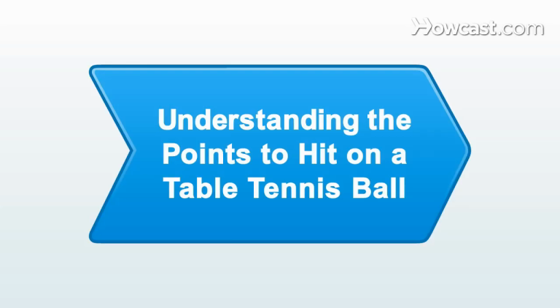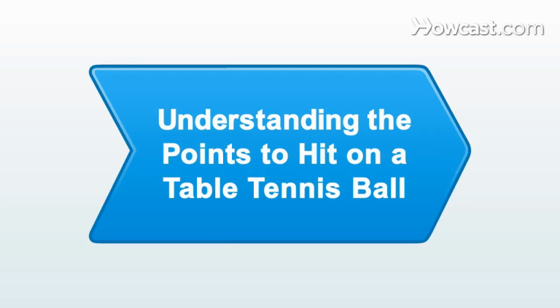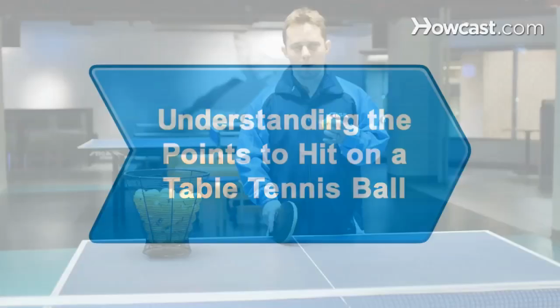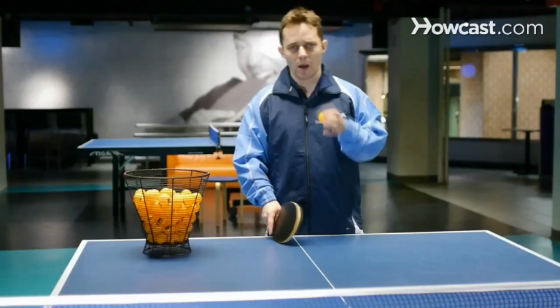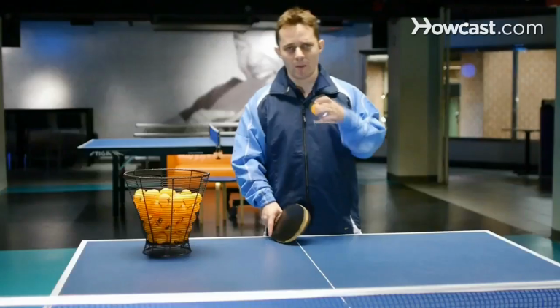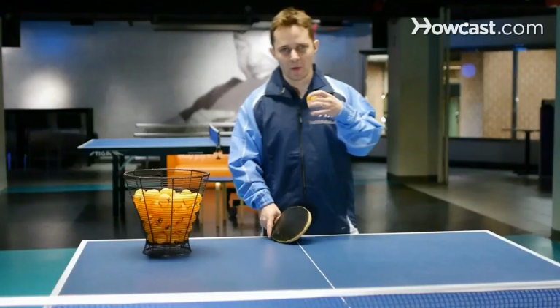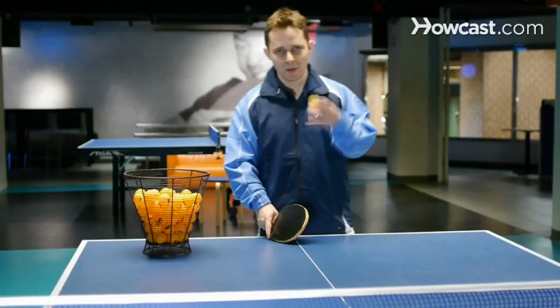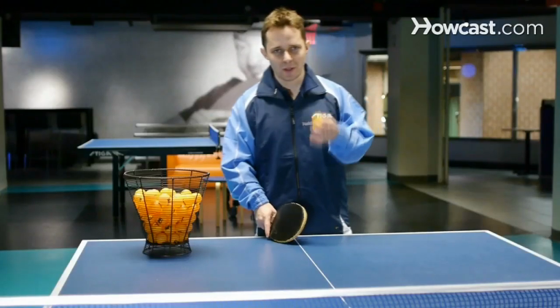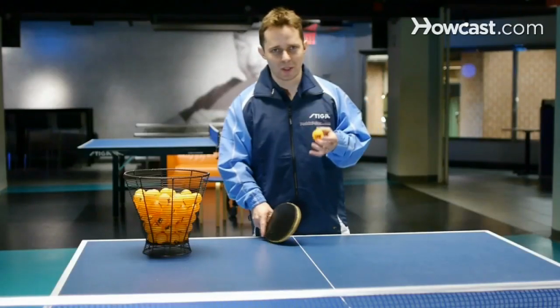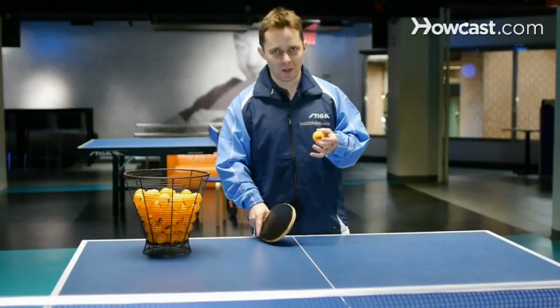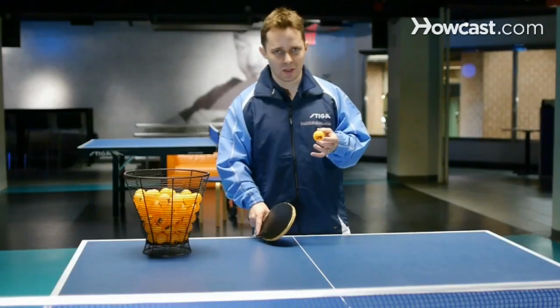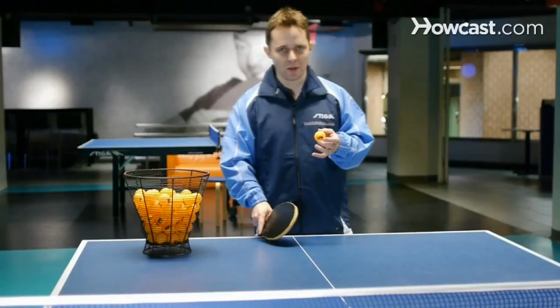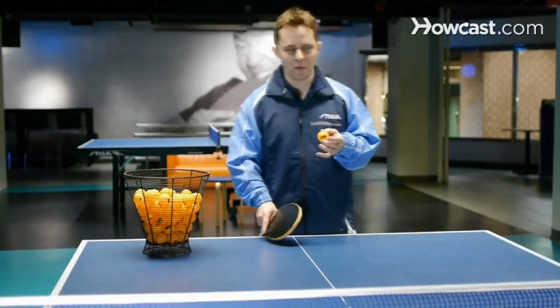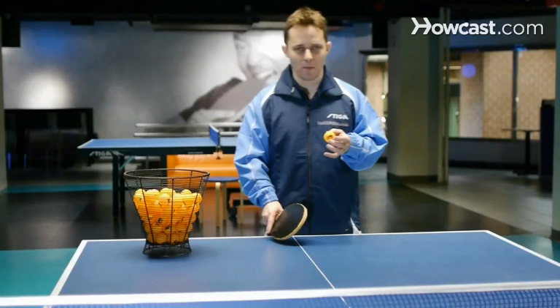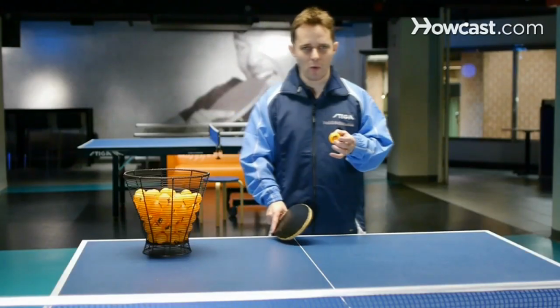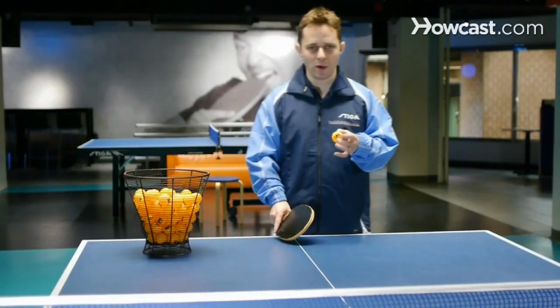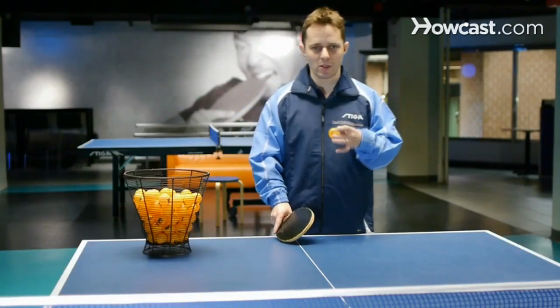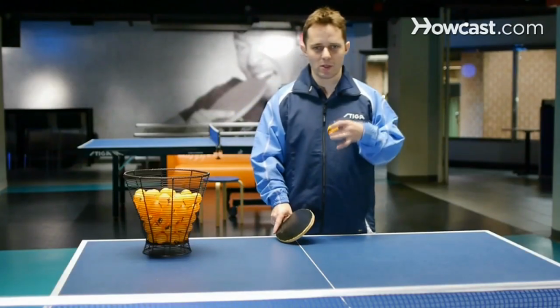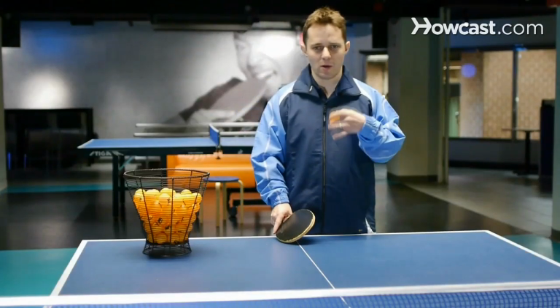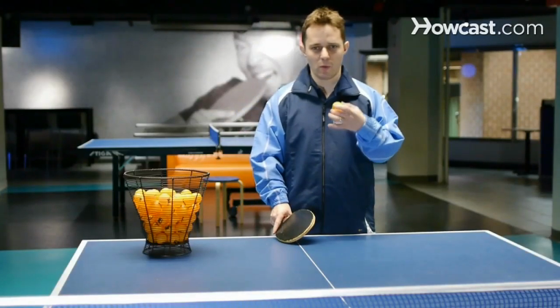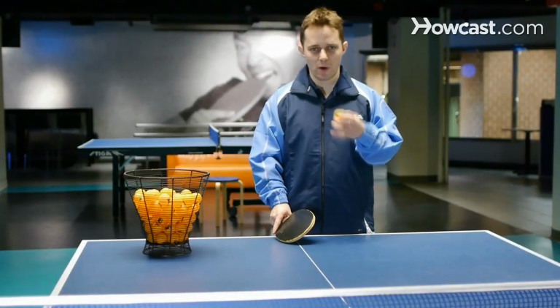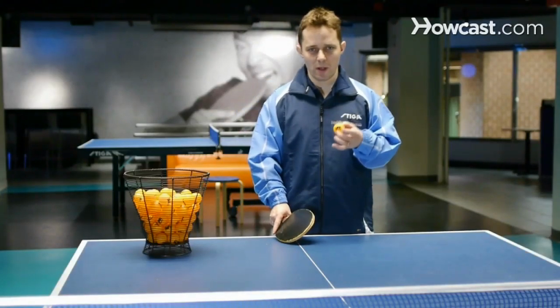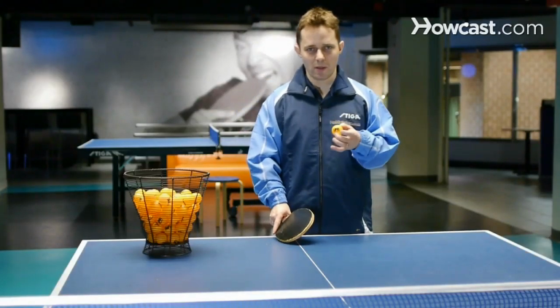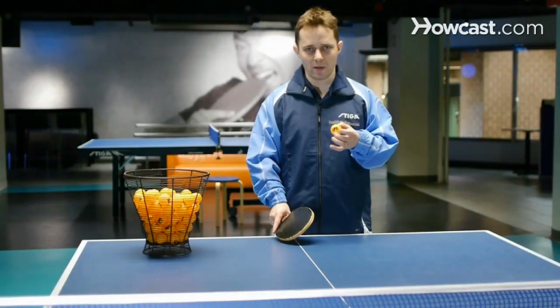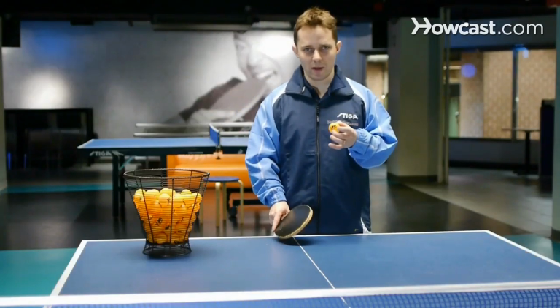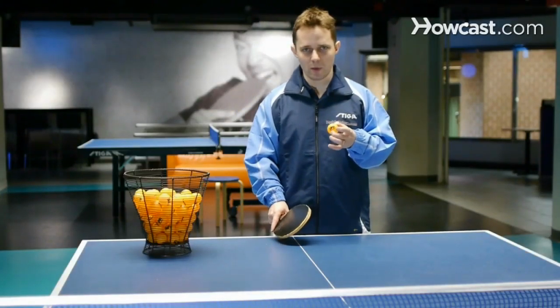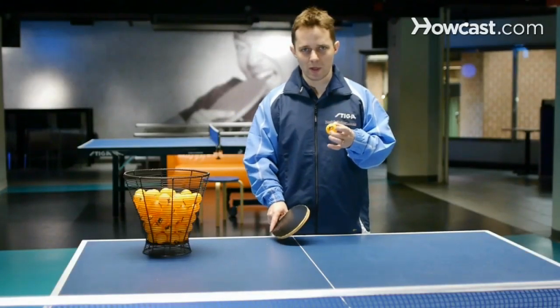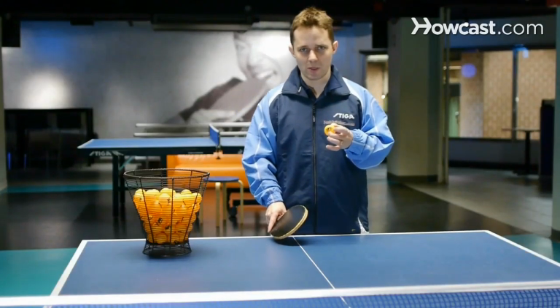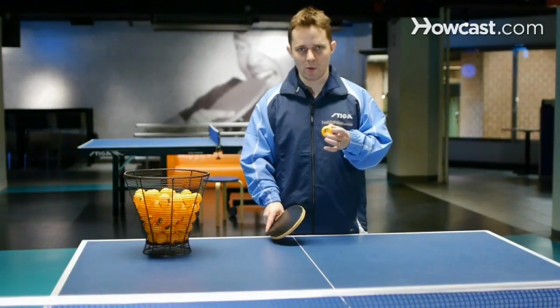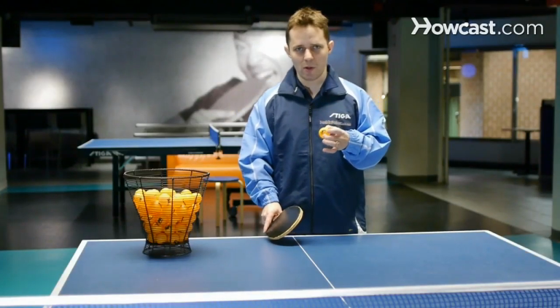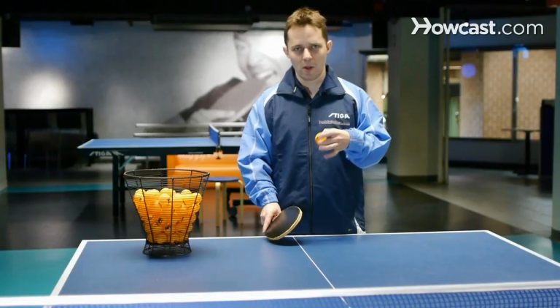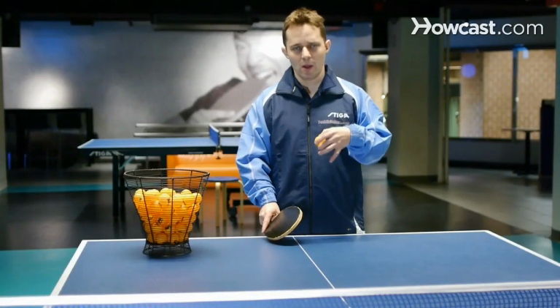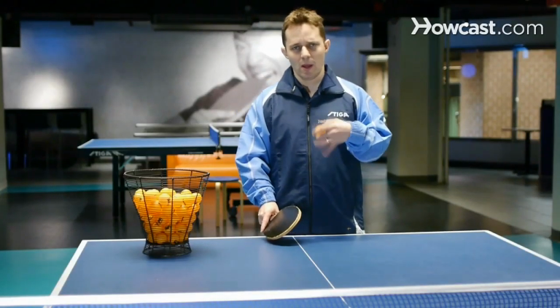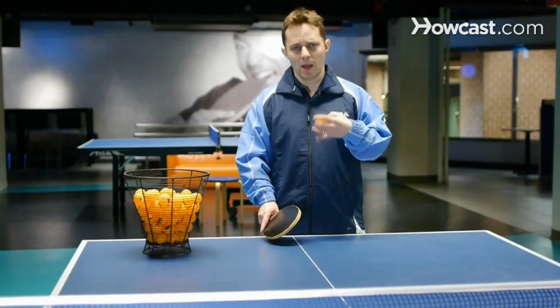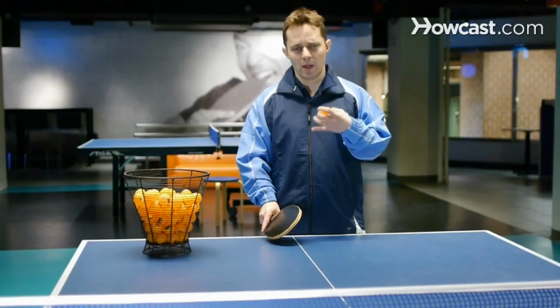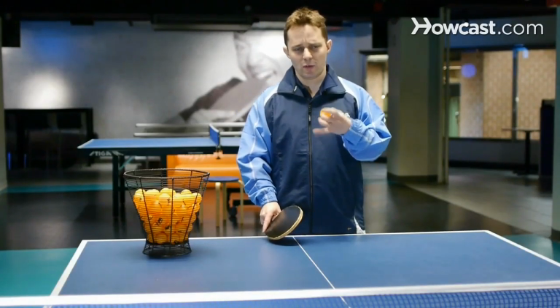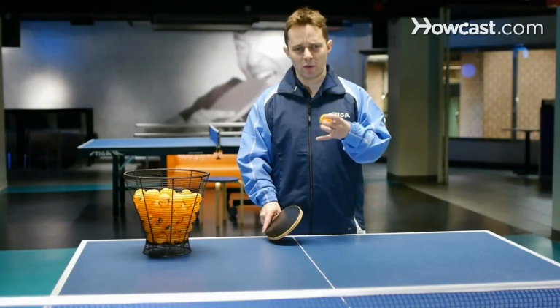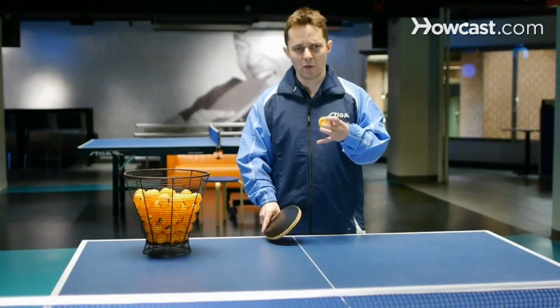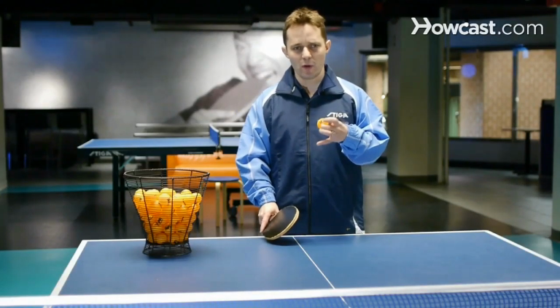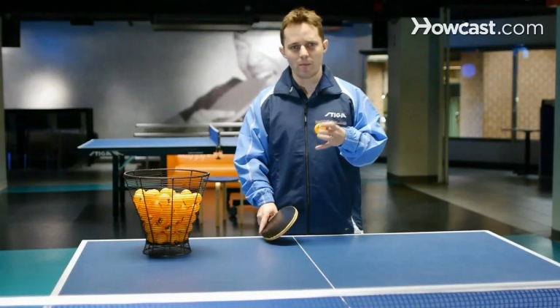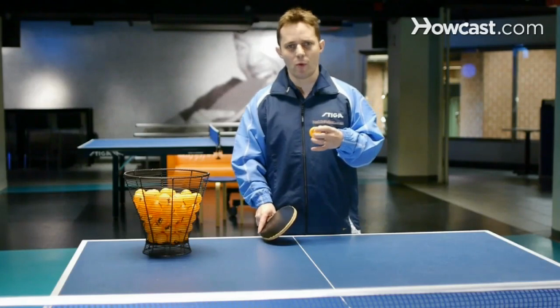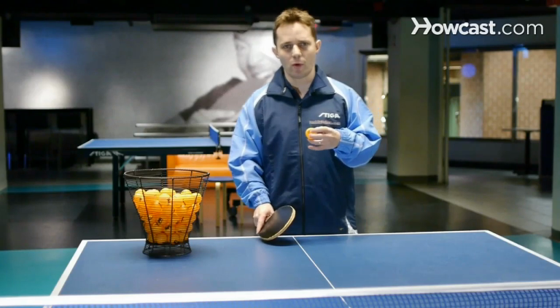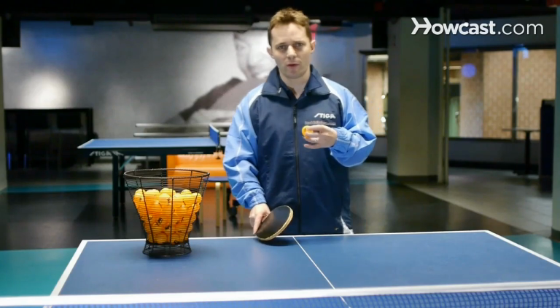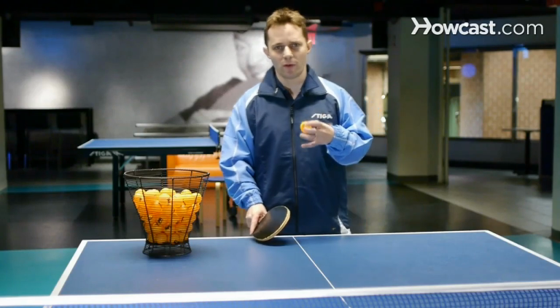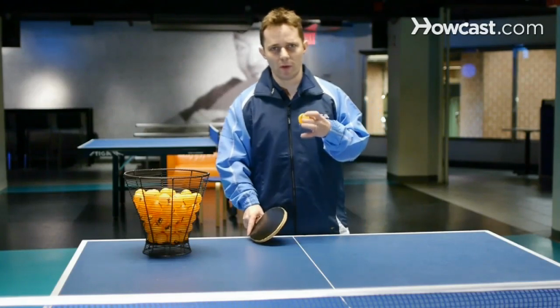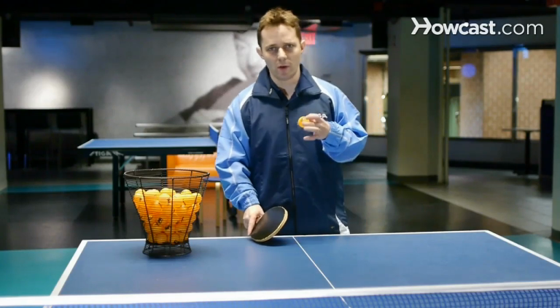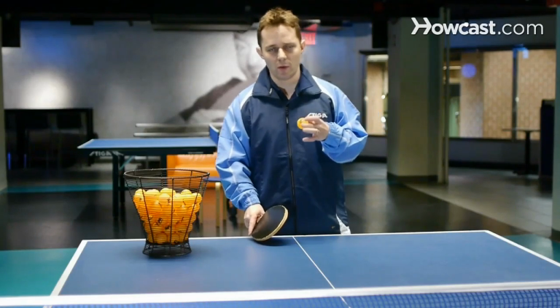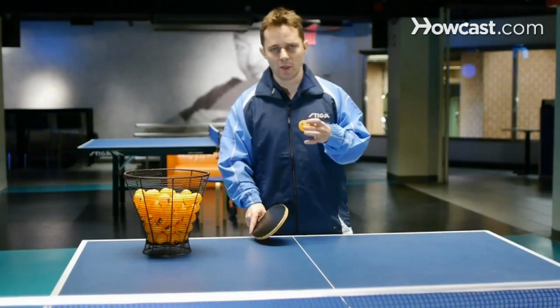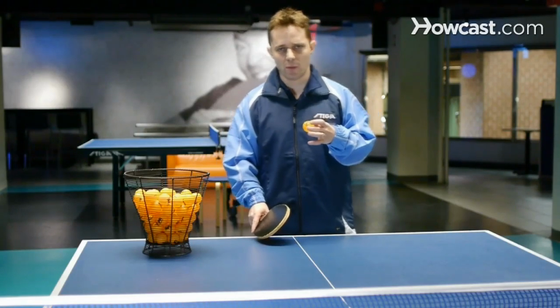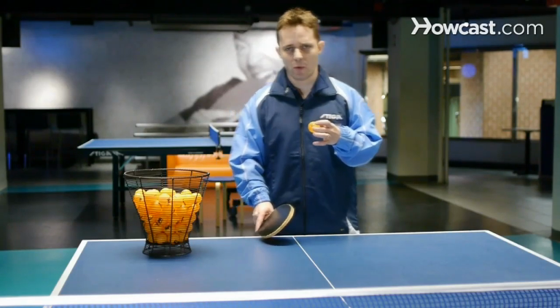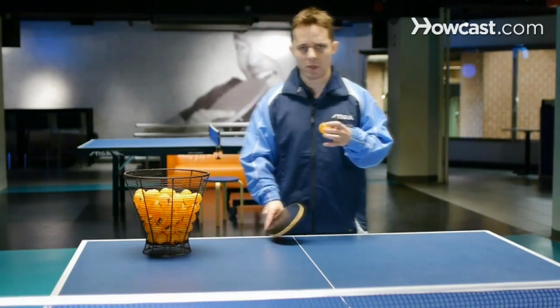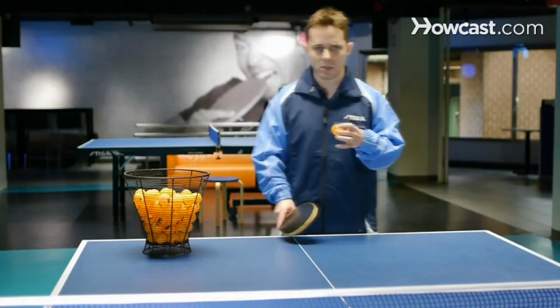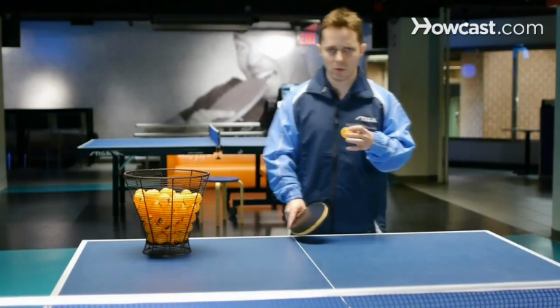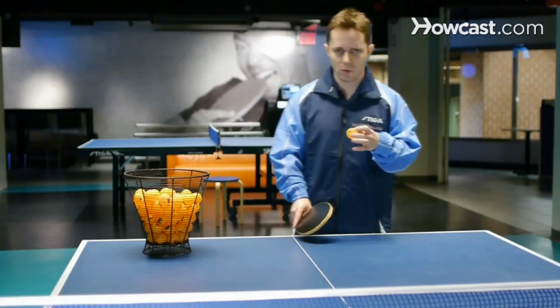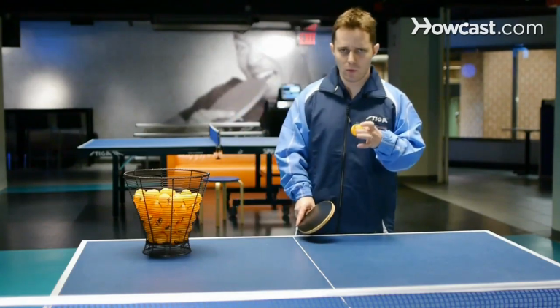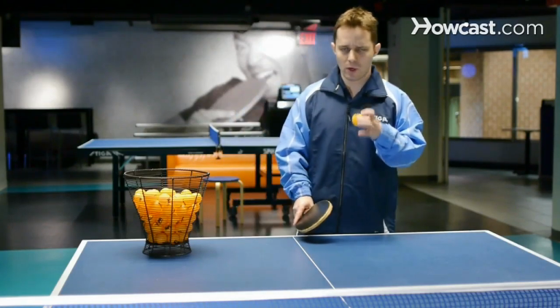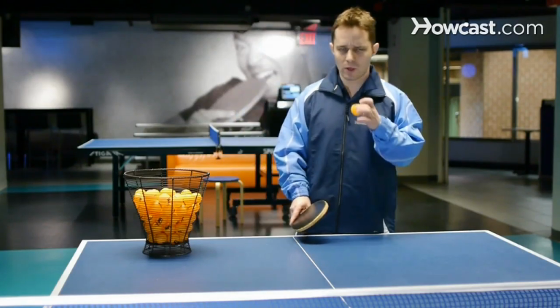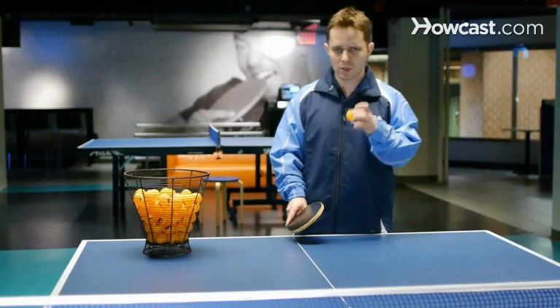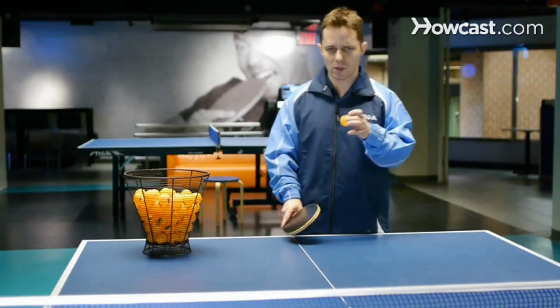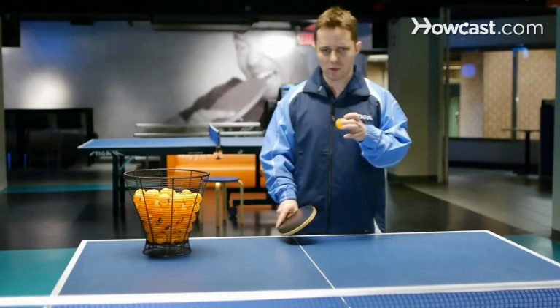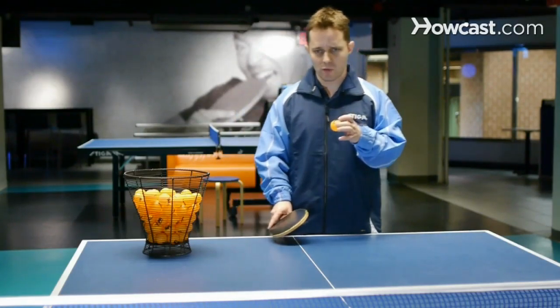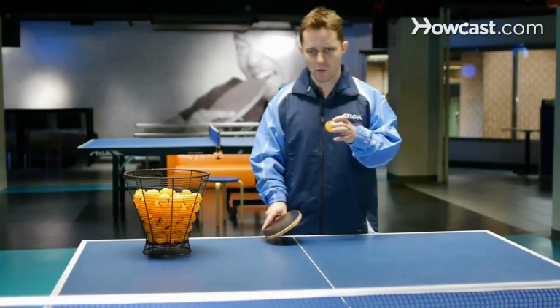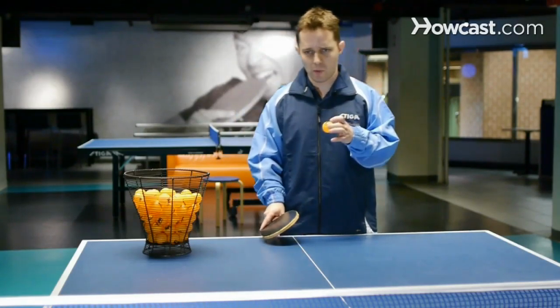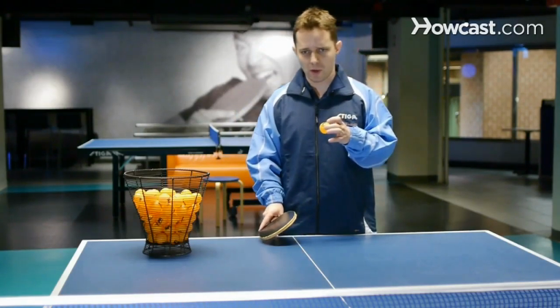I'm going to discuss the different points on where to hit the table tennis ball, and it's very, very important to know these points. We're going to discuss four points.